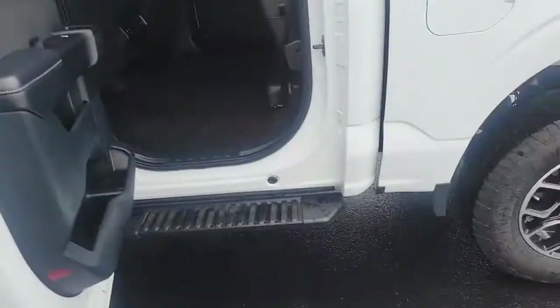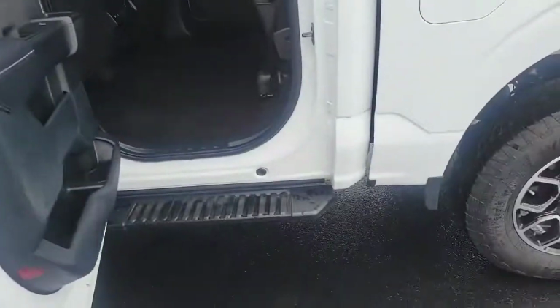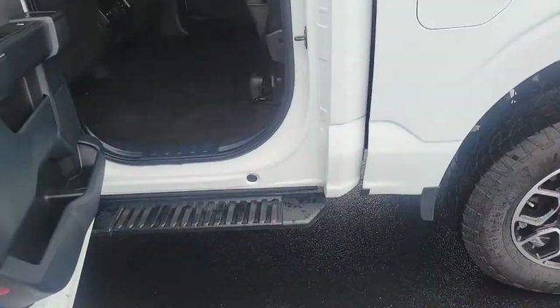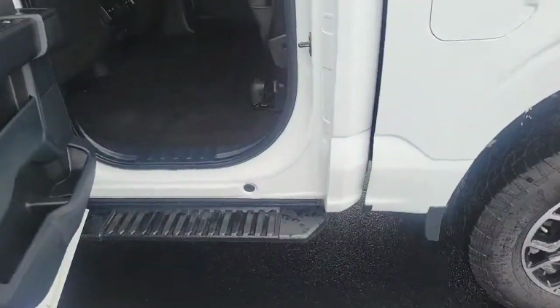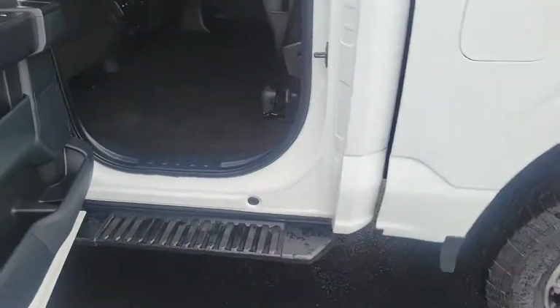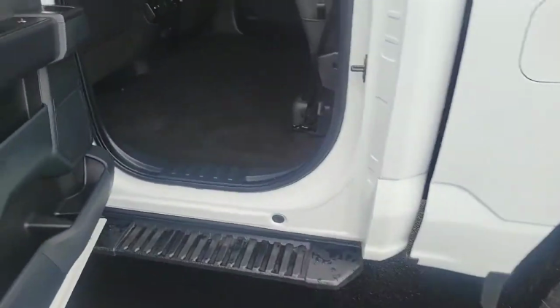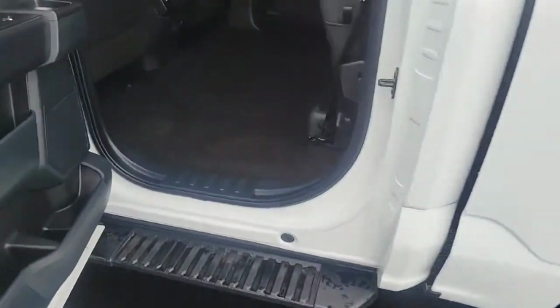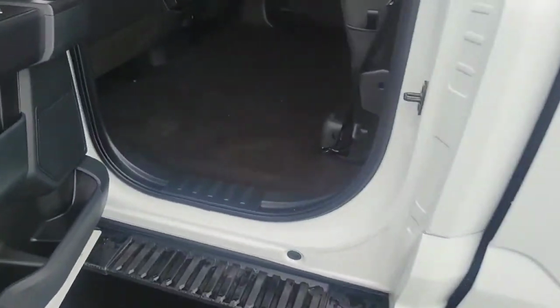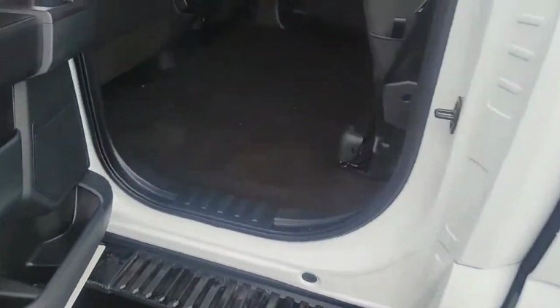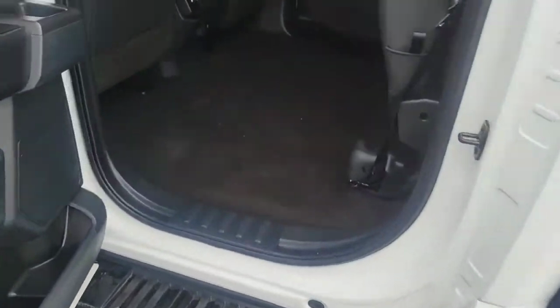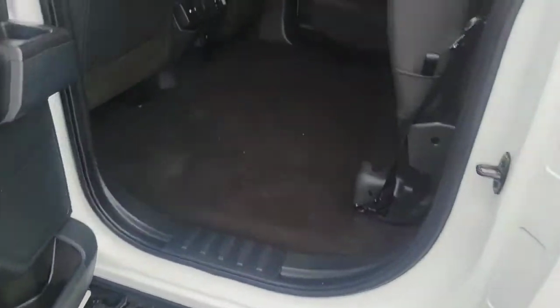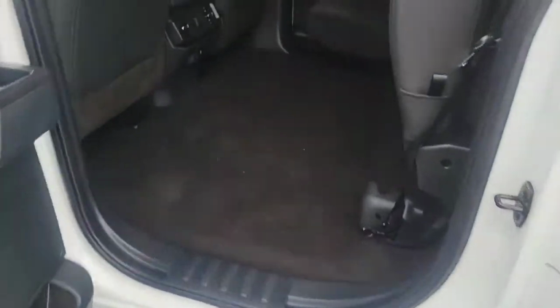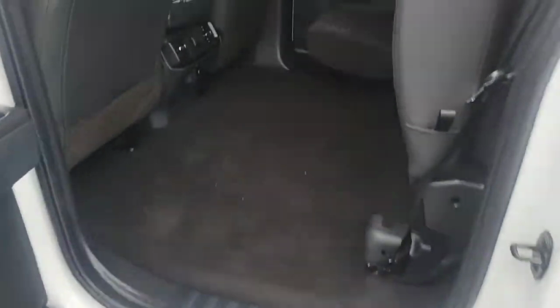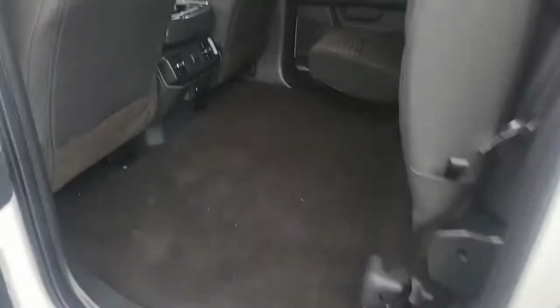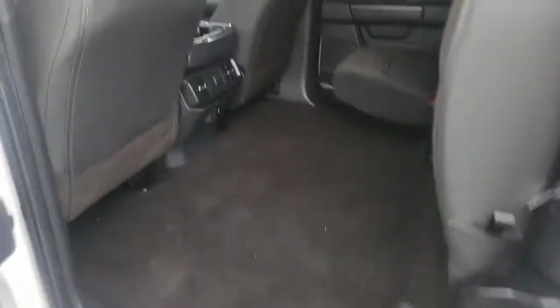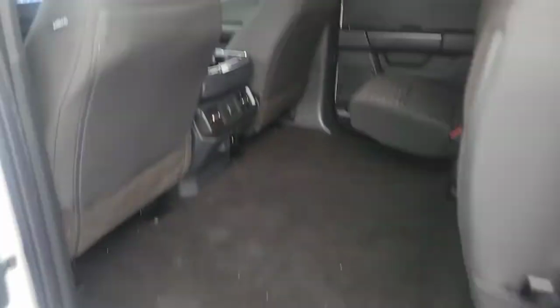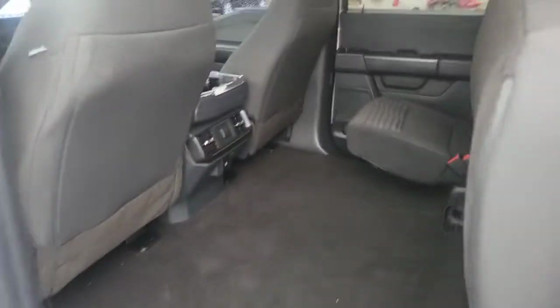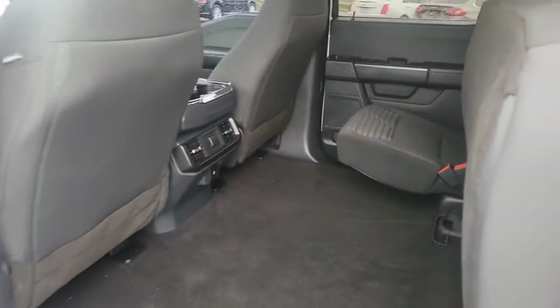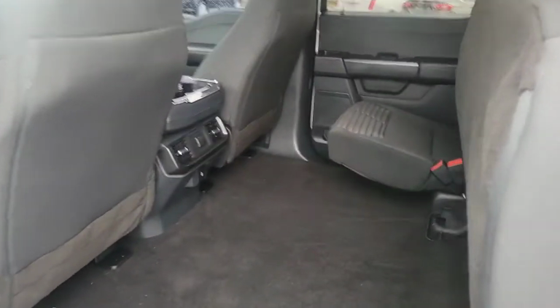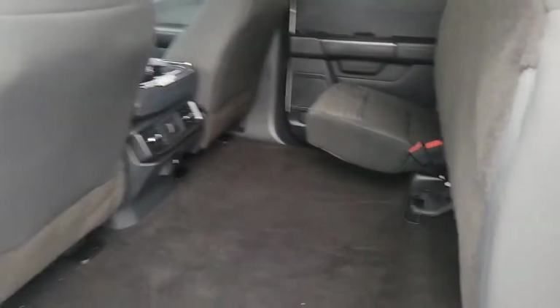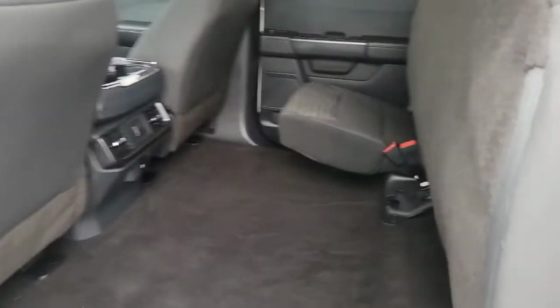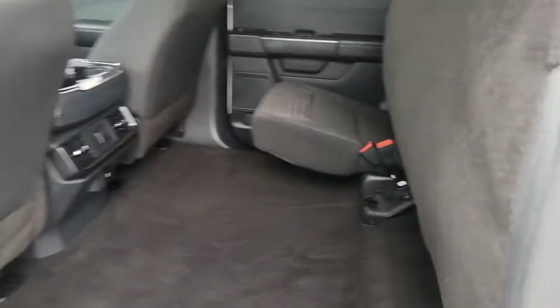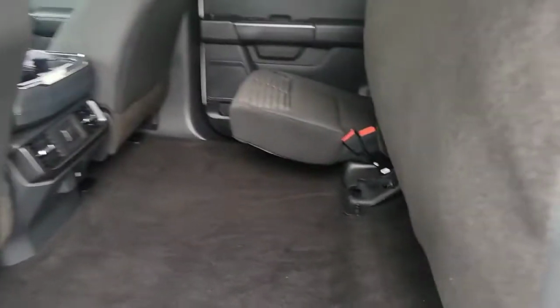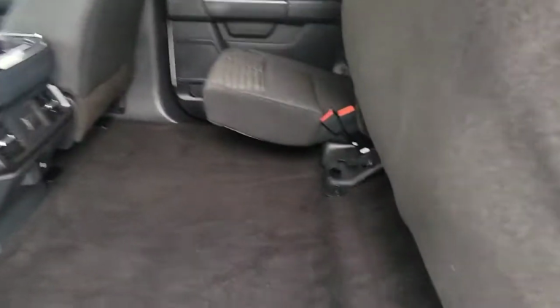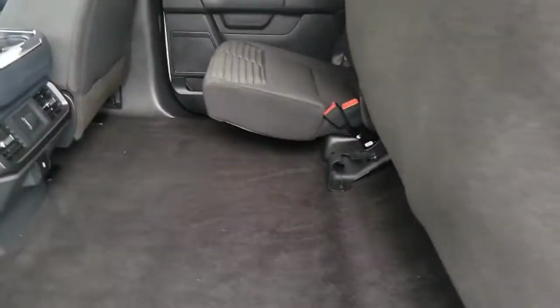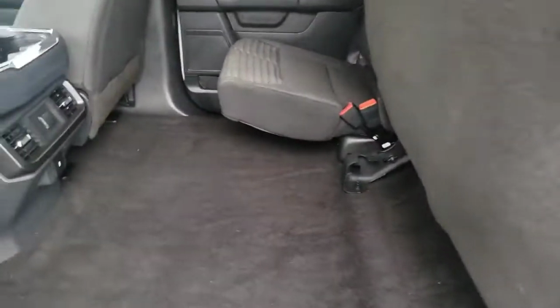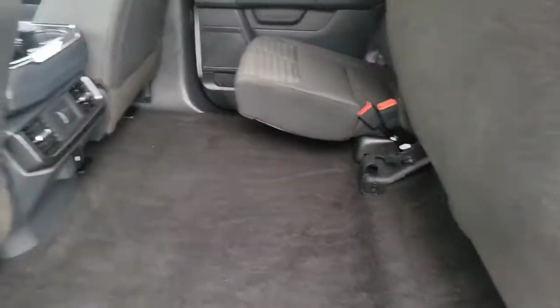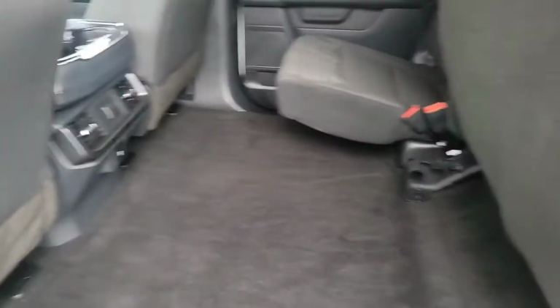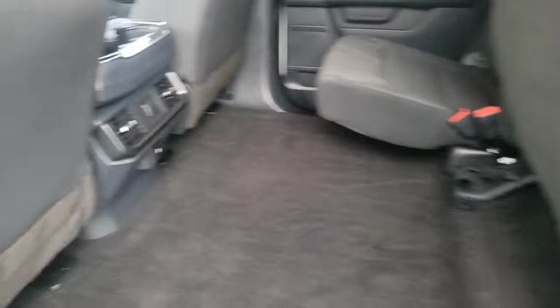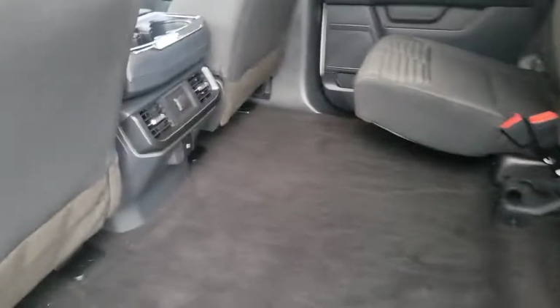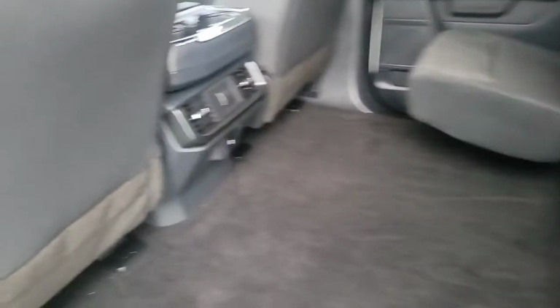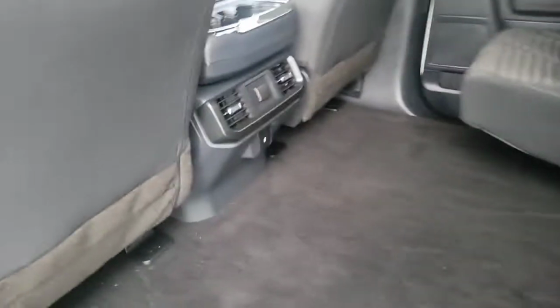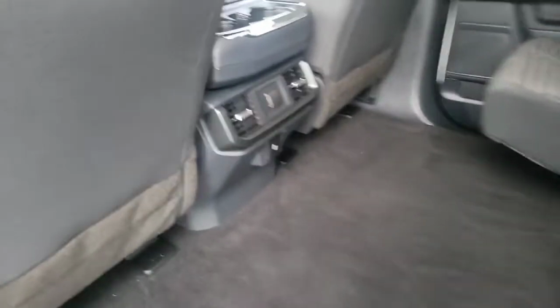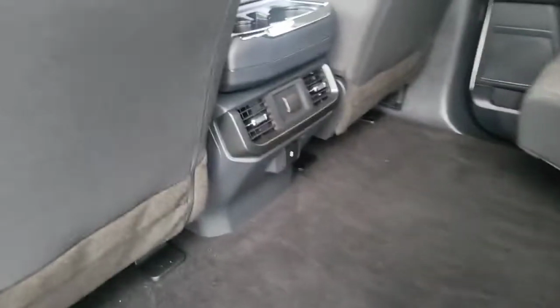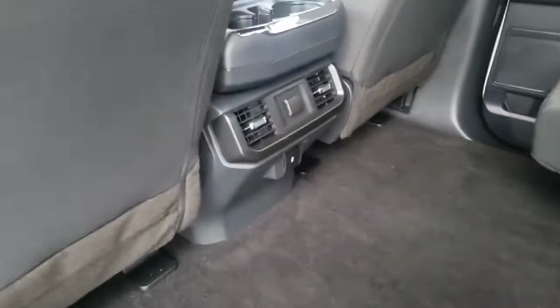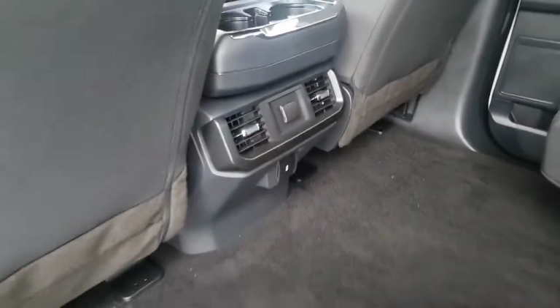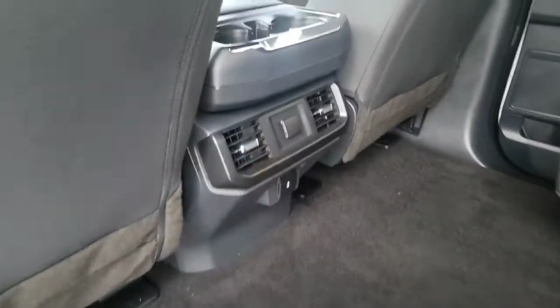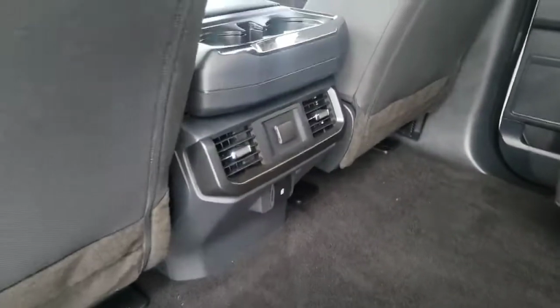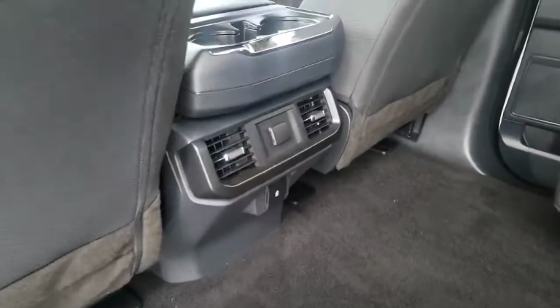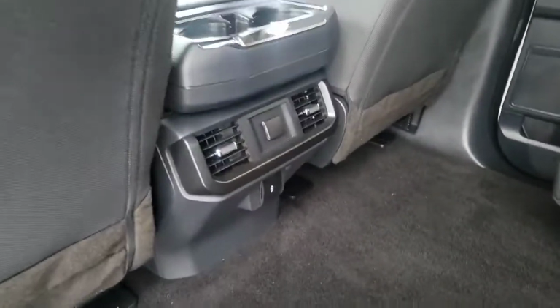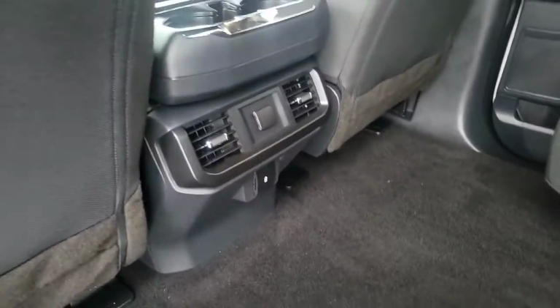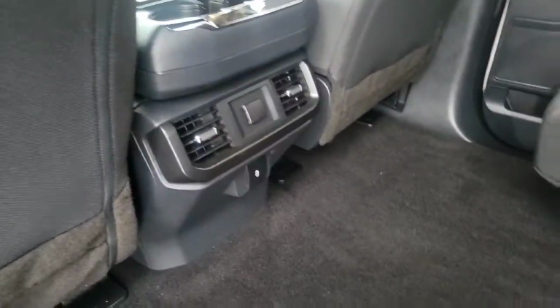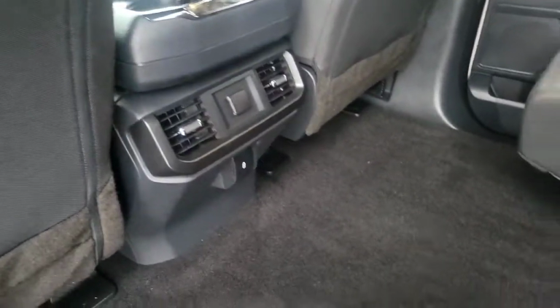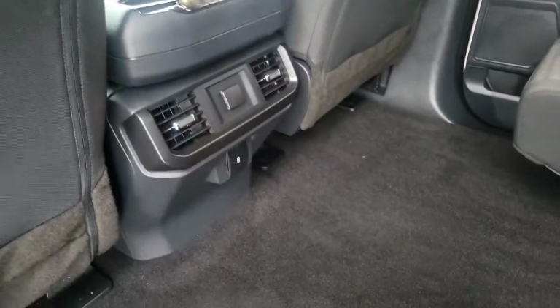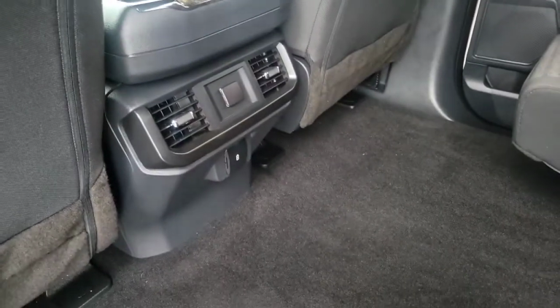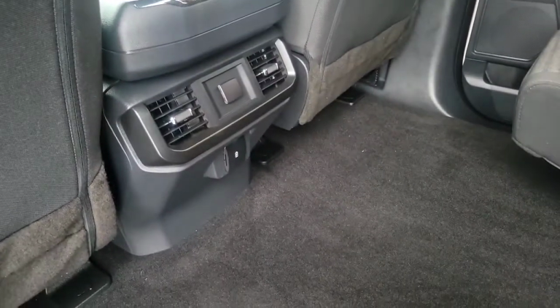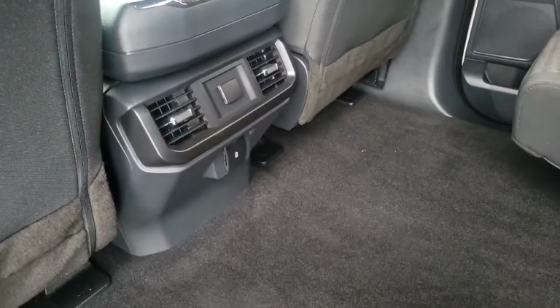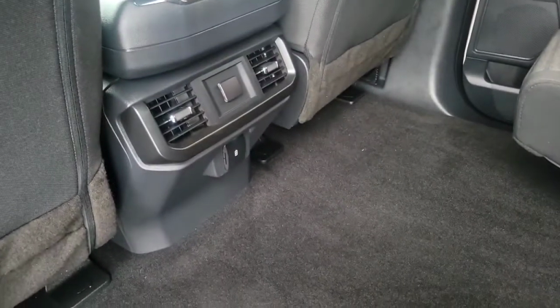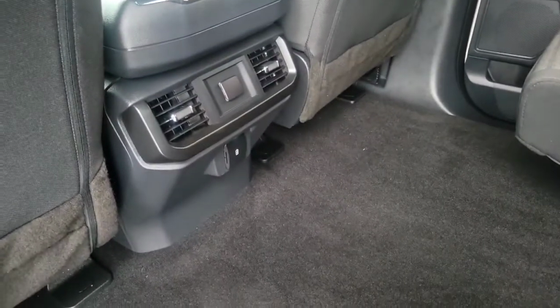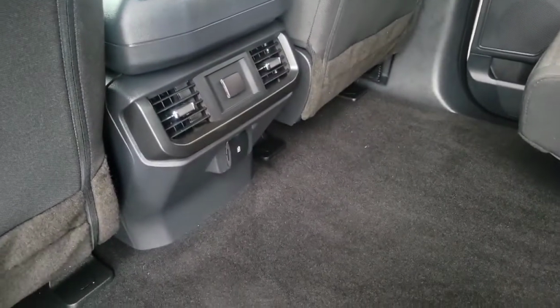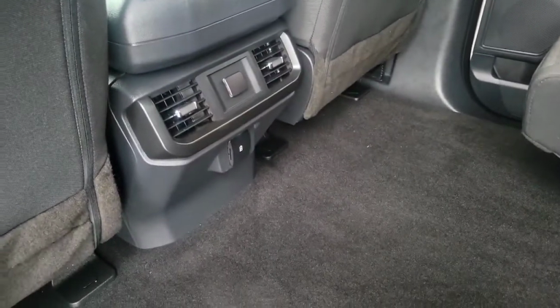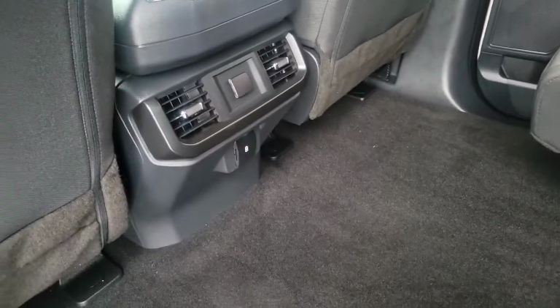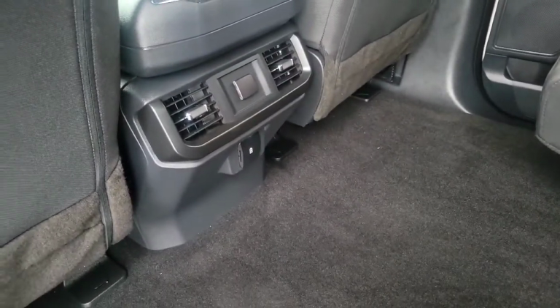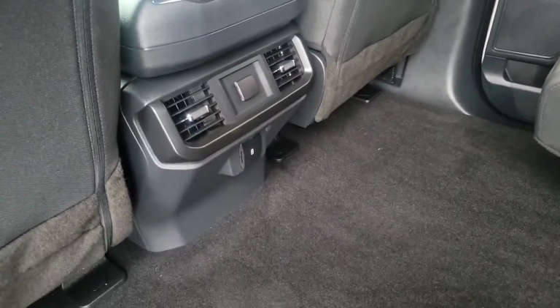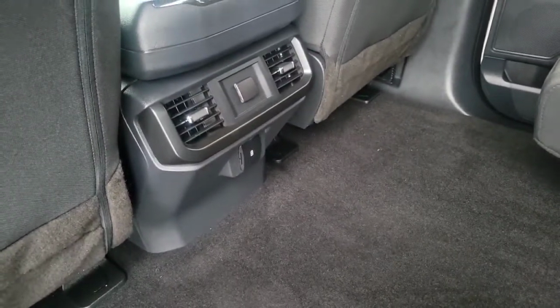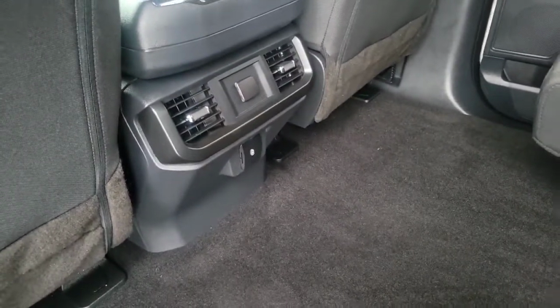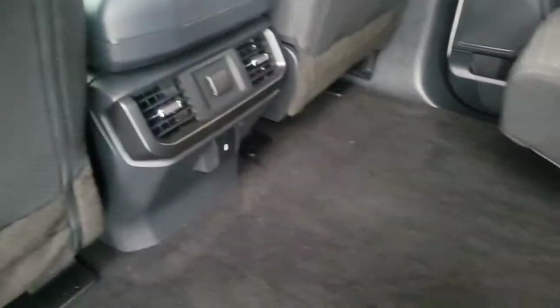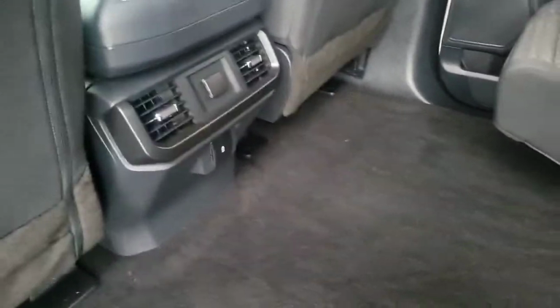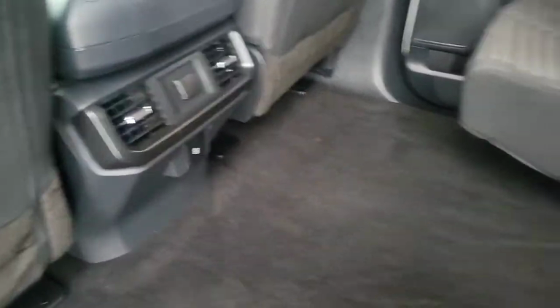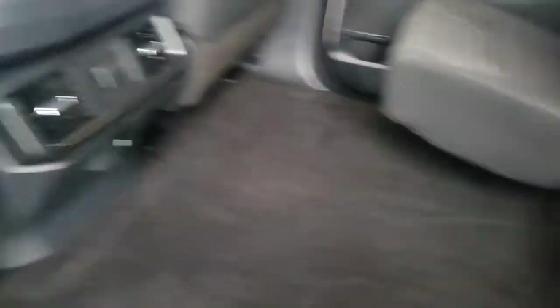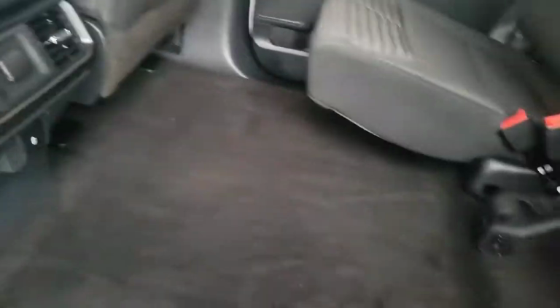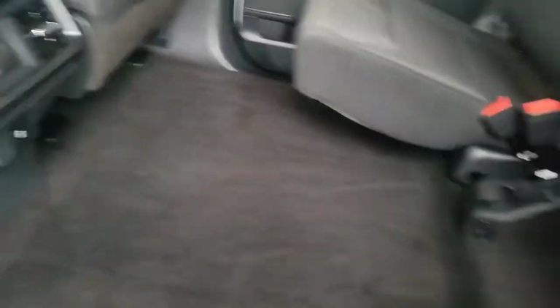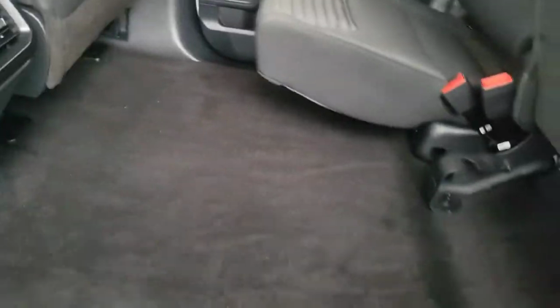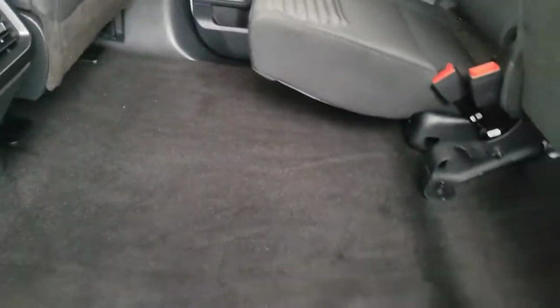I'm checking the back here. You got some charging ports back here.